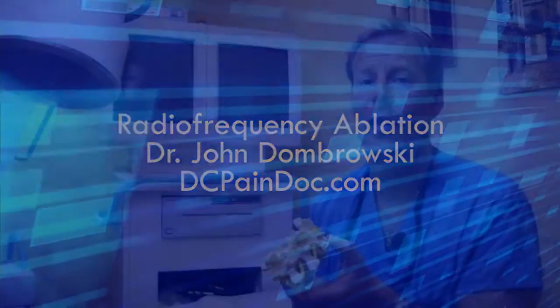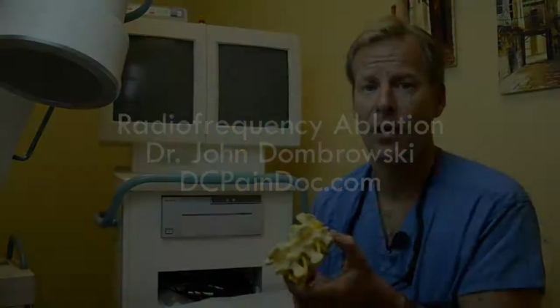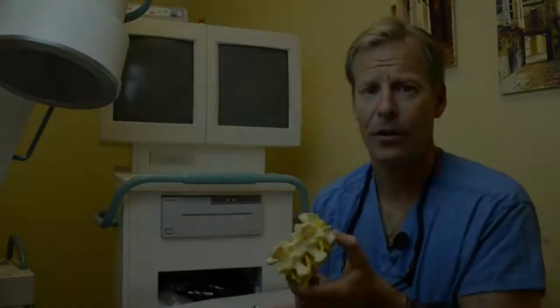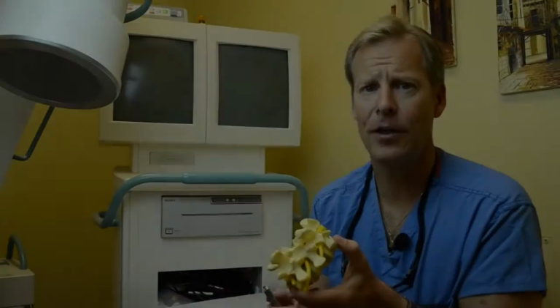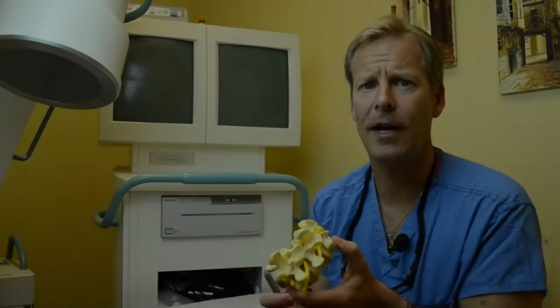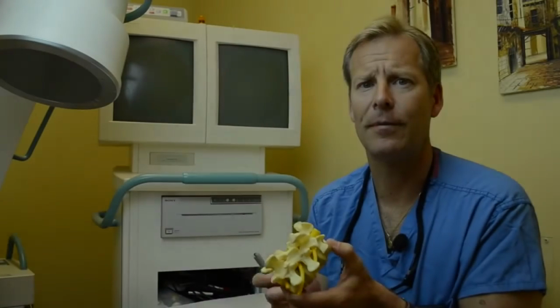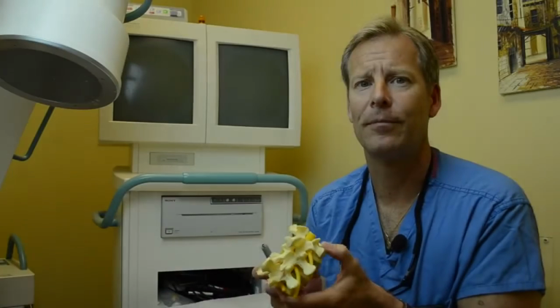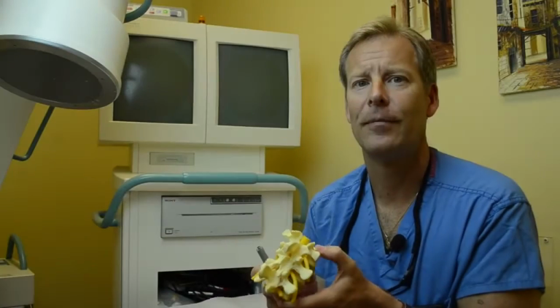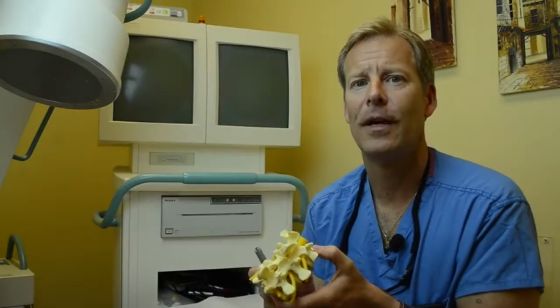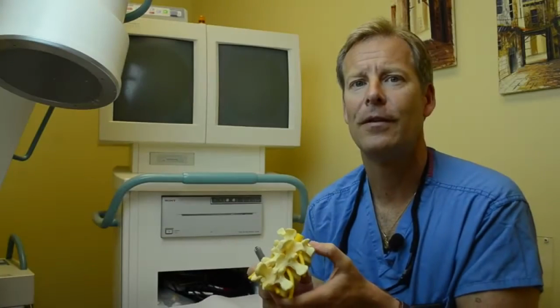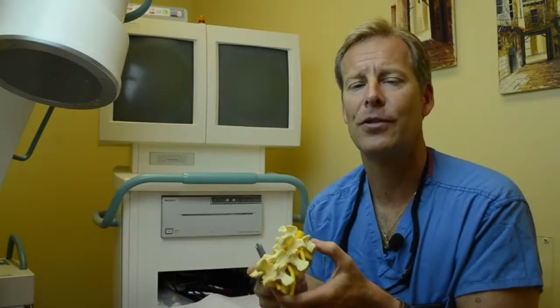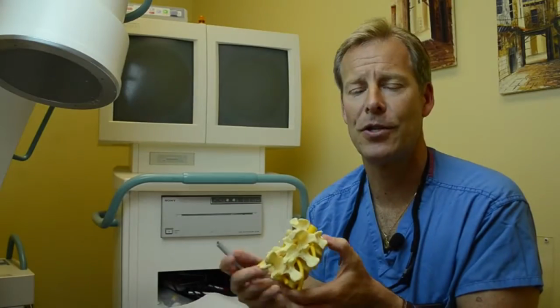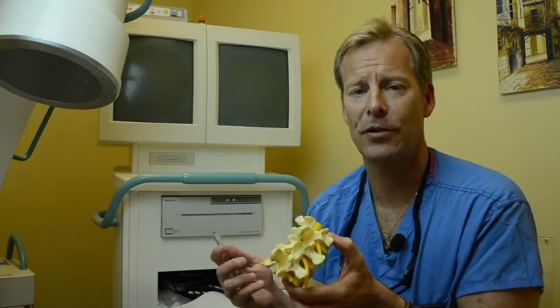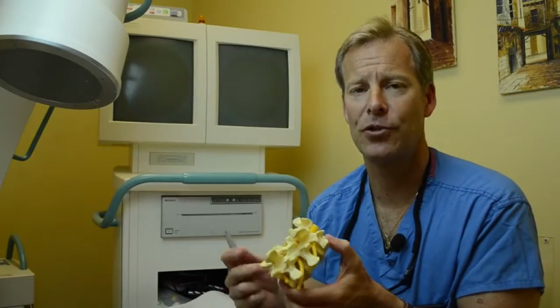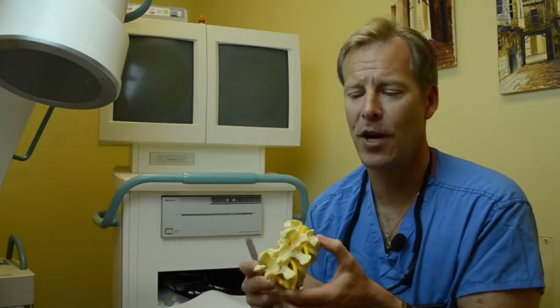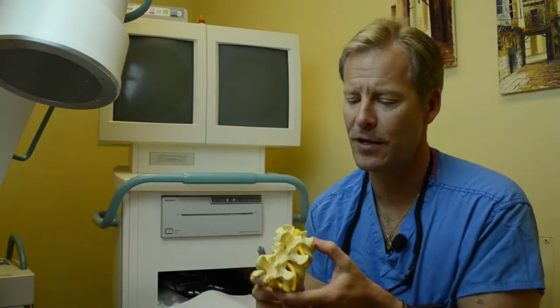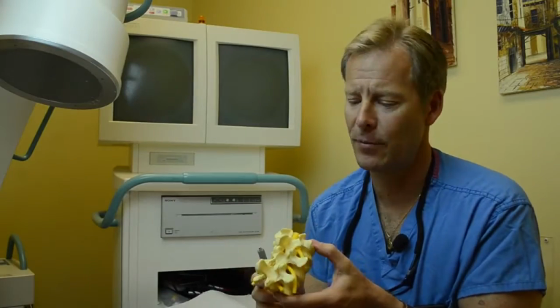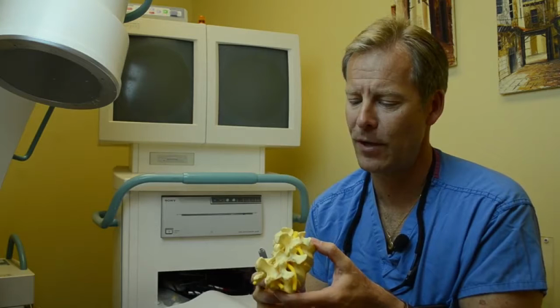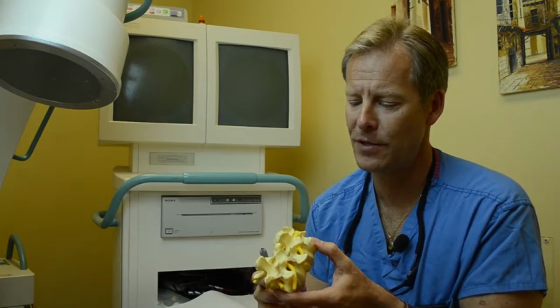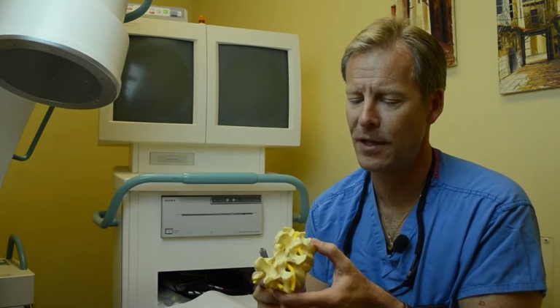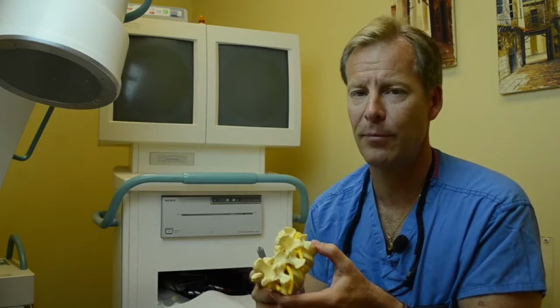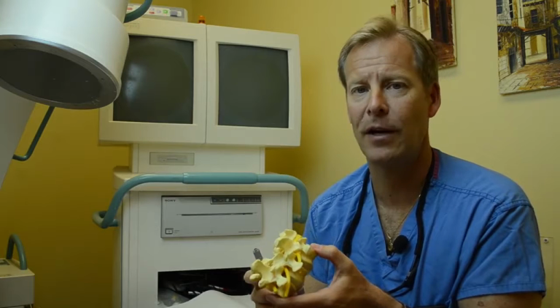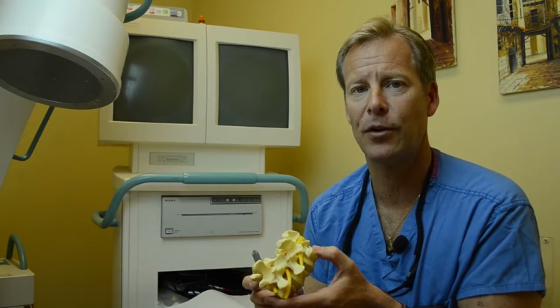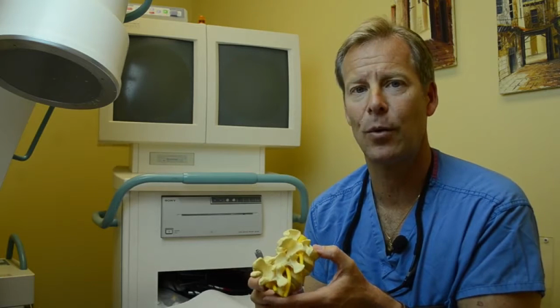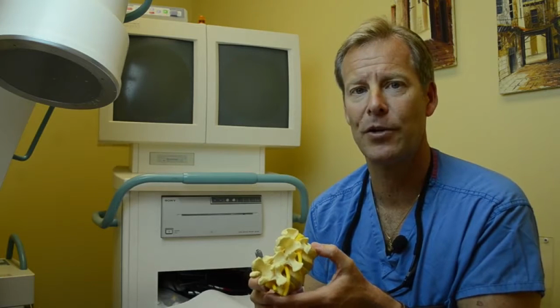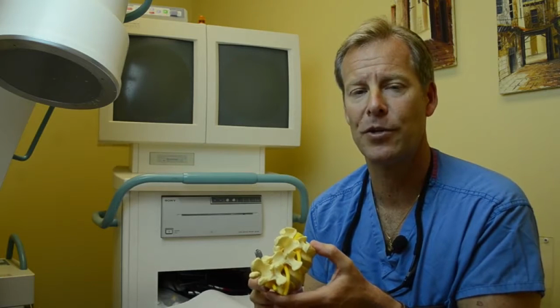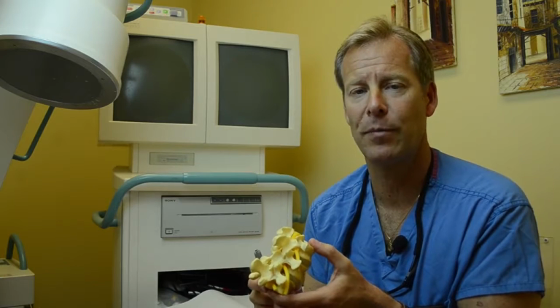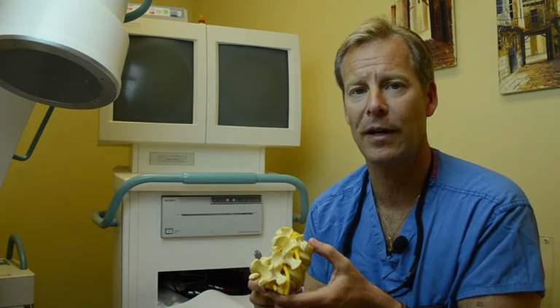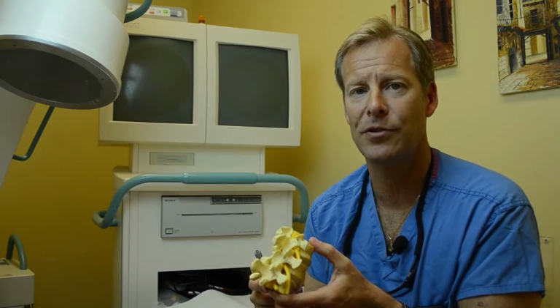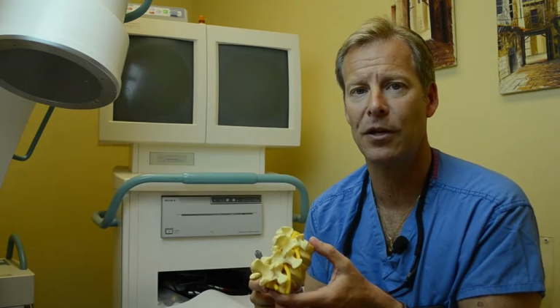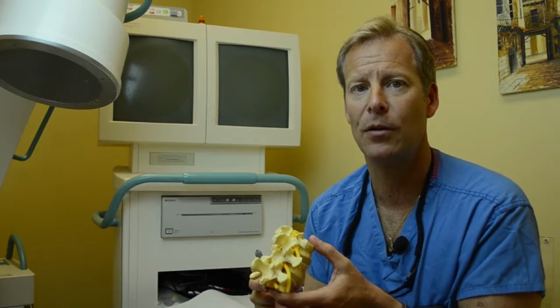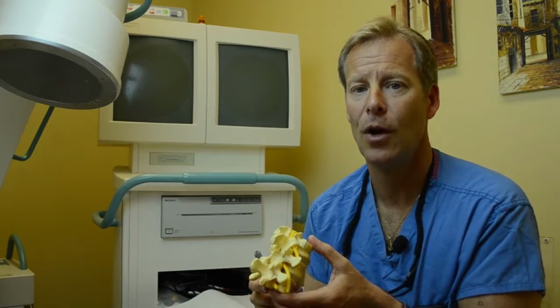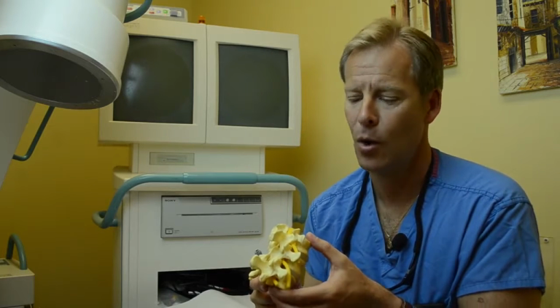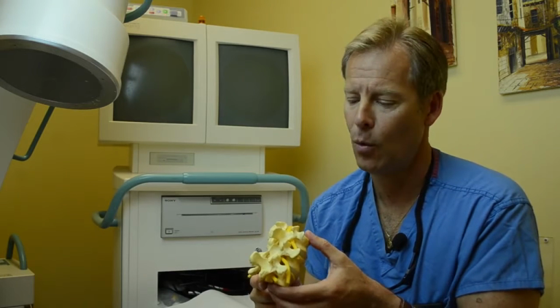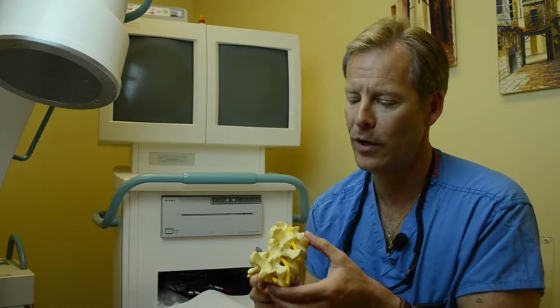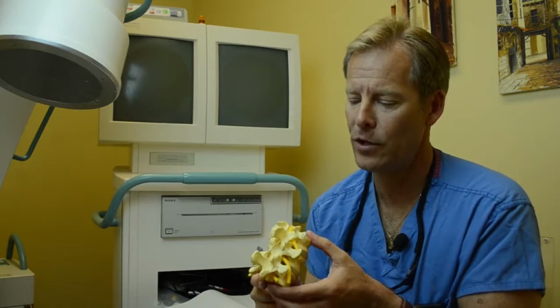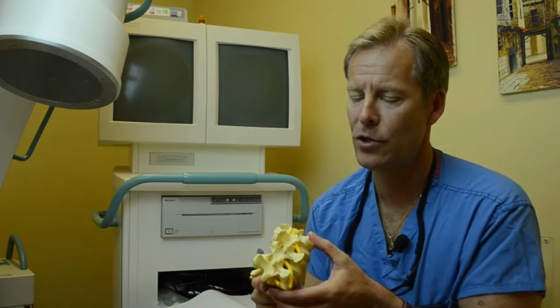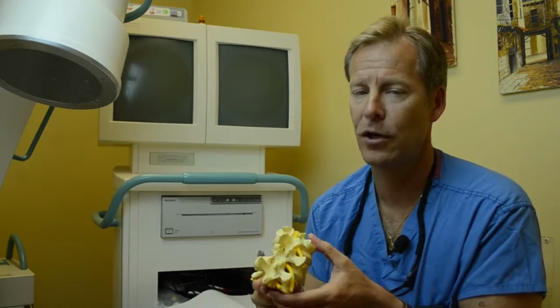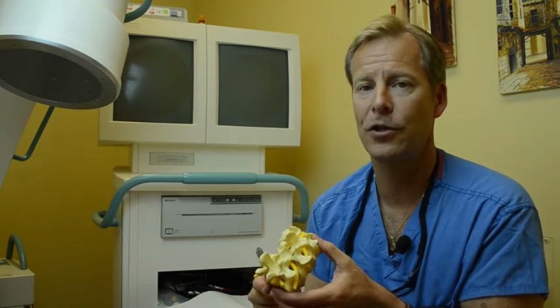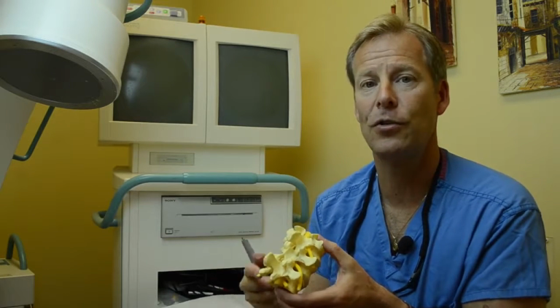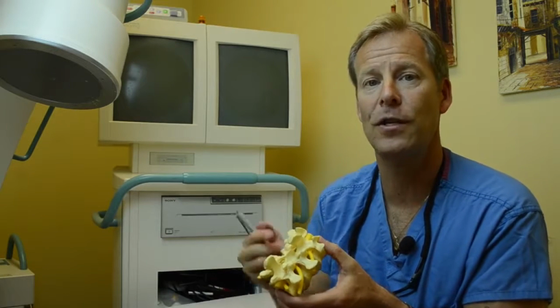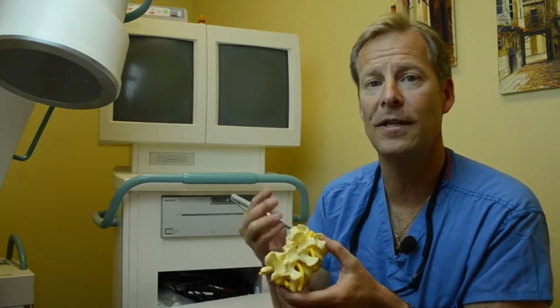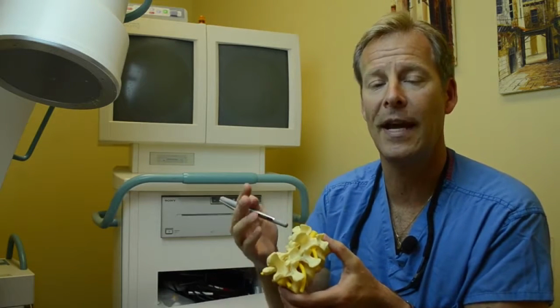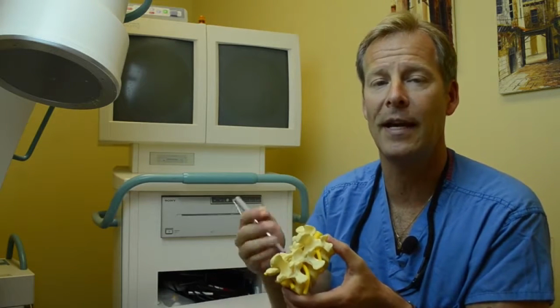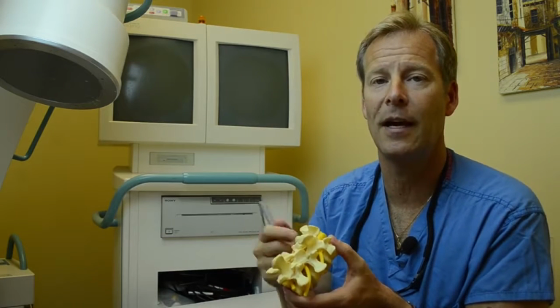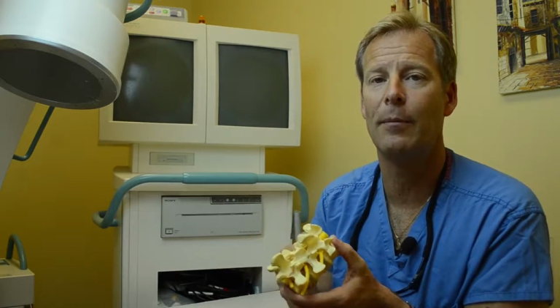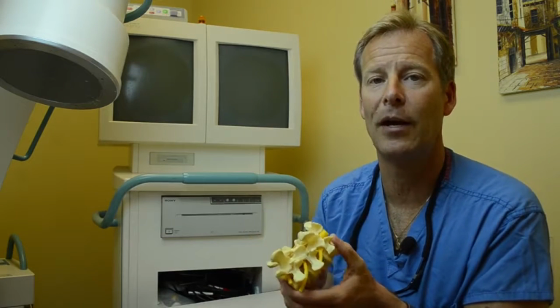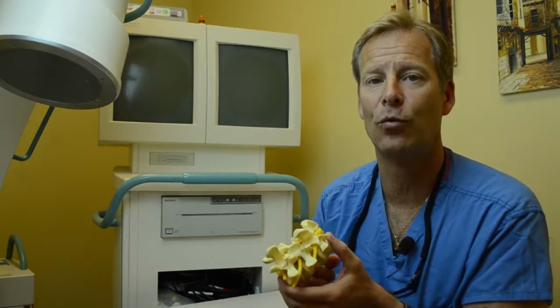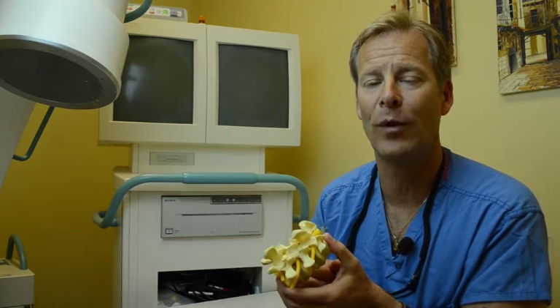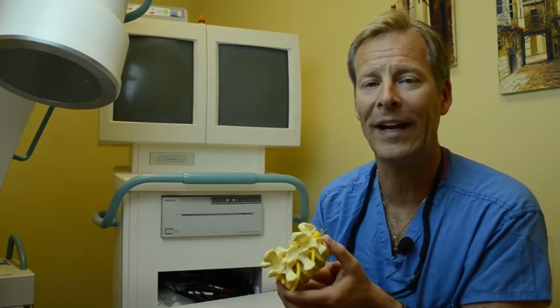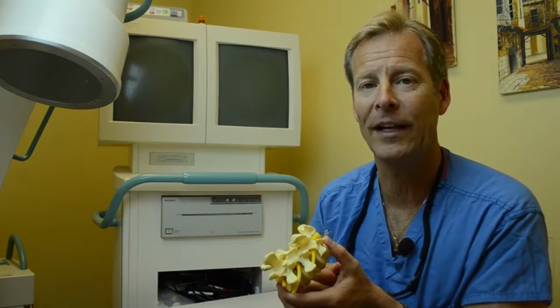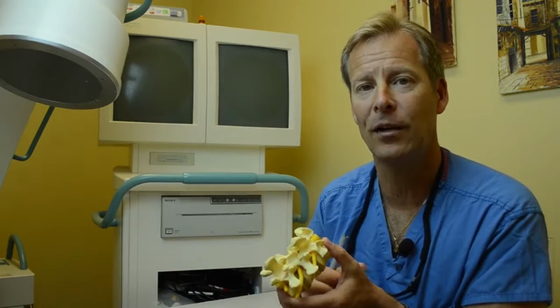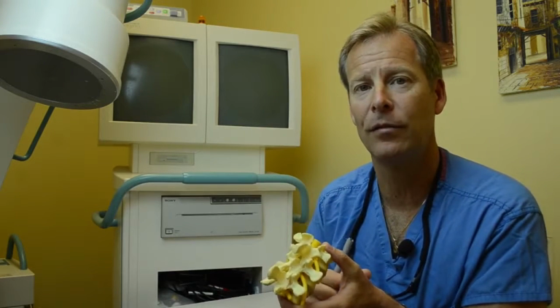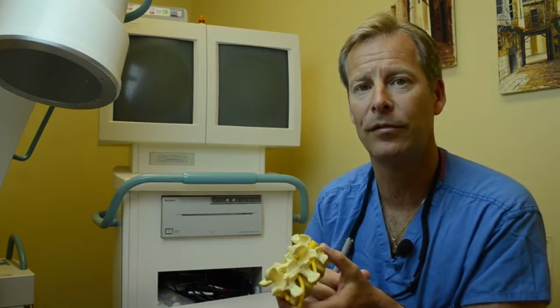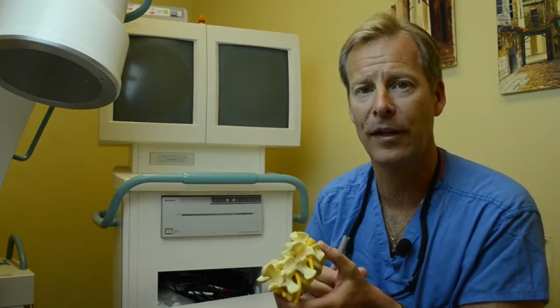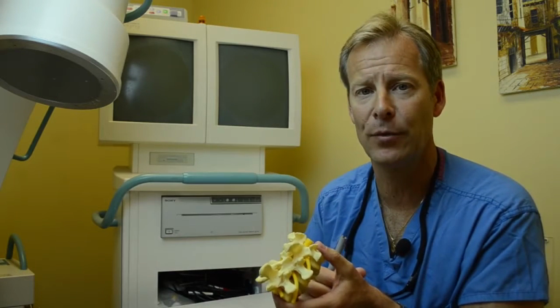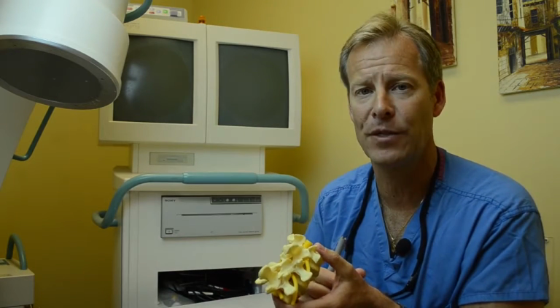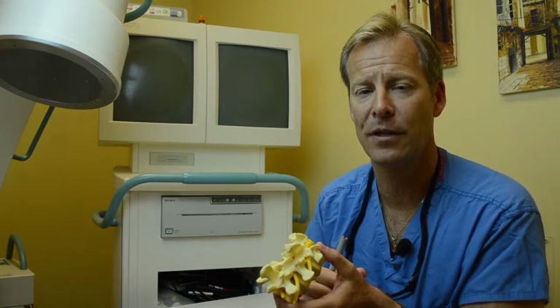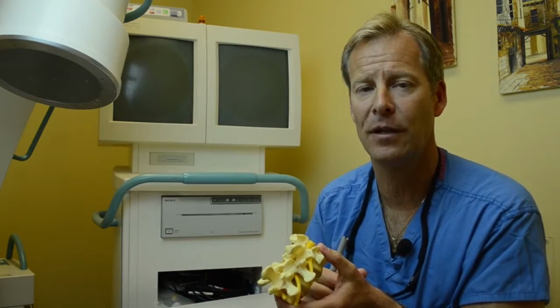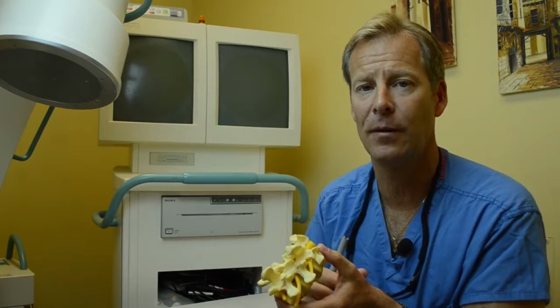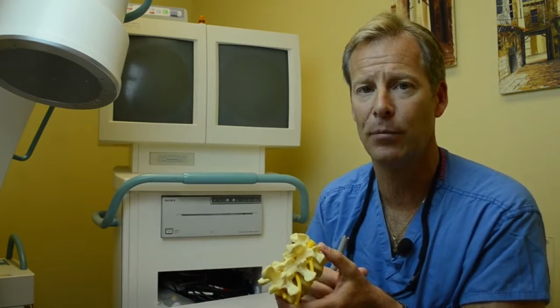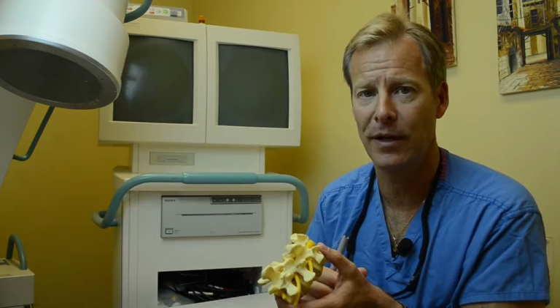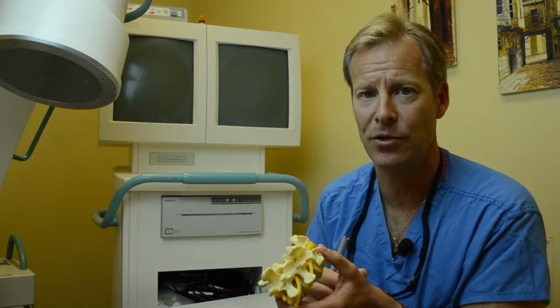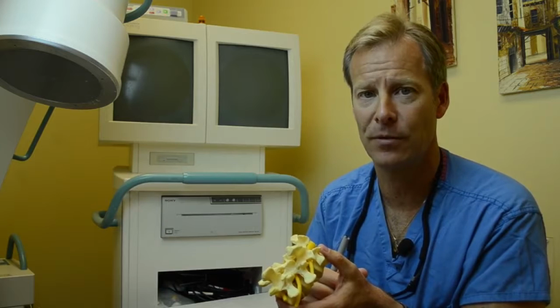Good day, this is Dr. John Dombrowski. I'm here at the Washington Pain Center. I wanted to talk to you today about radiofrequency ablation.